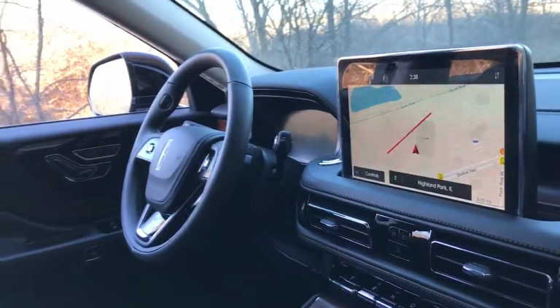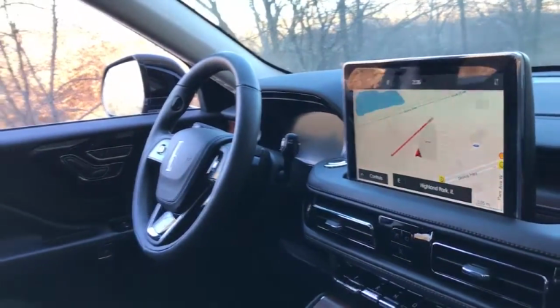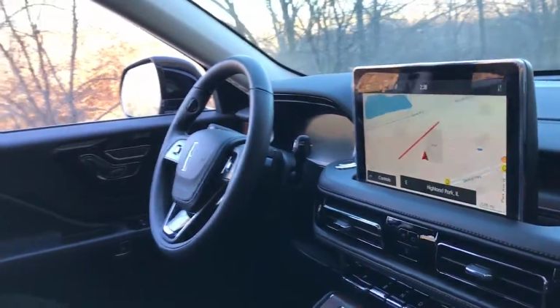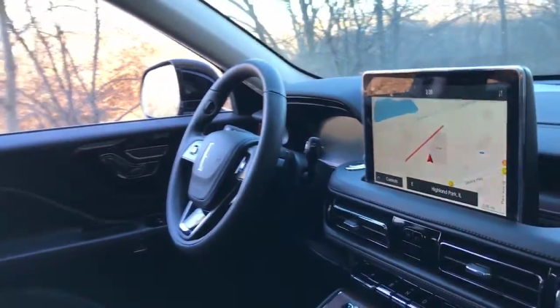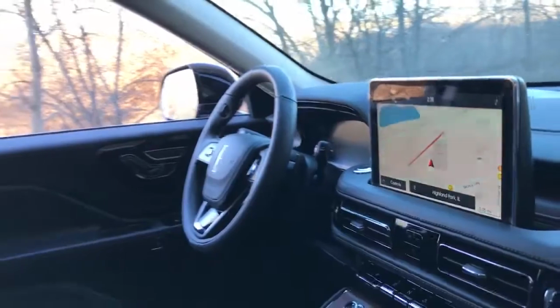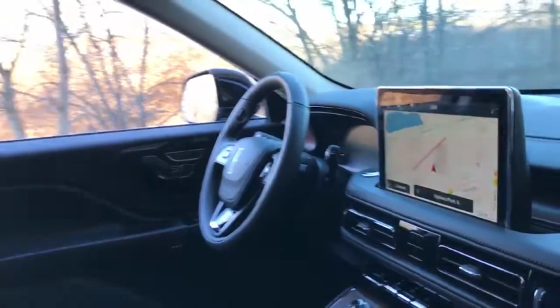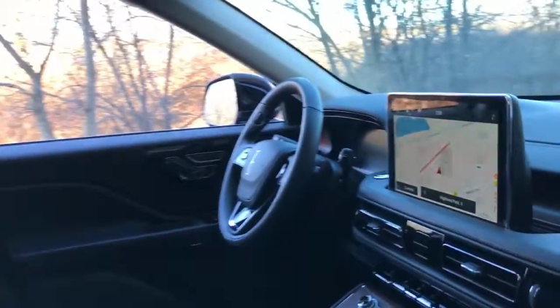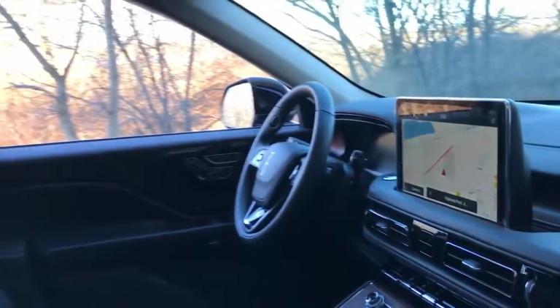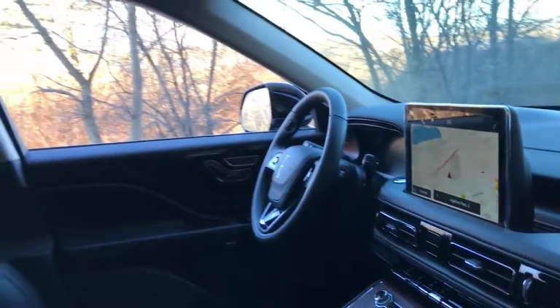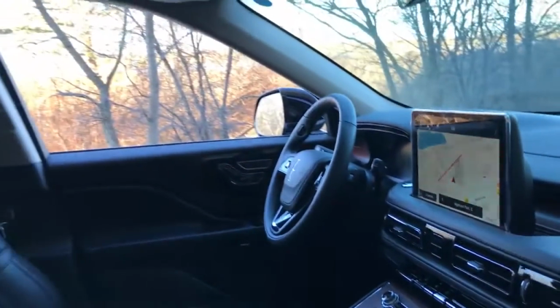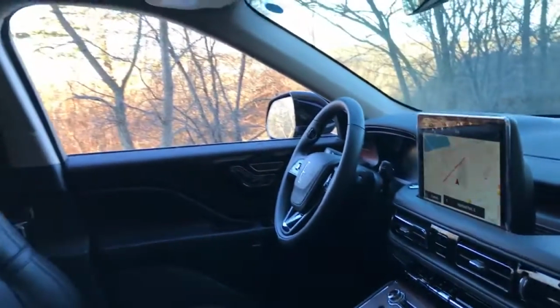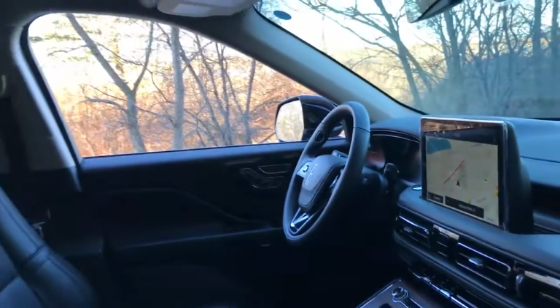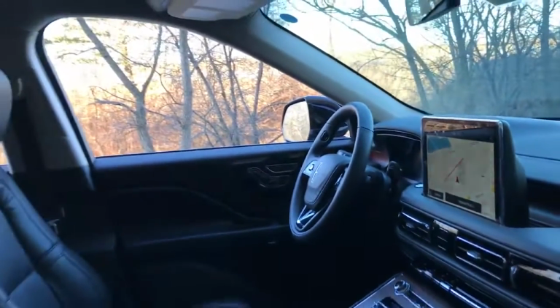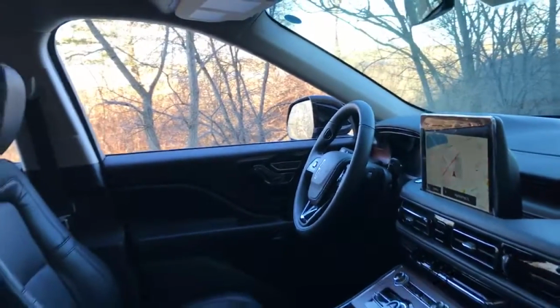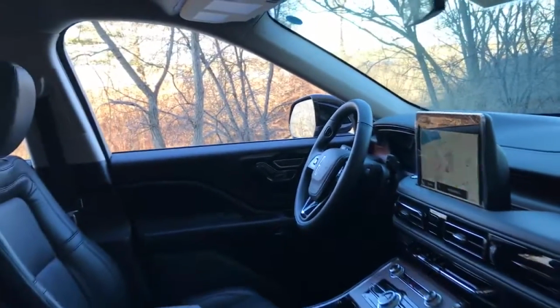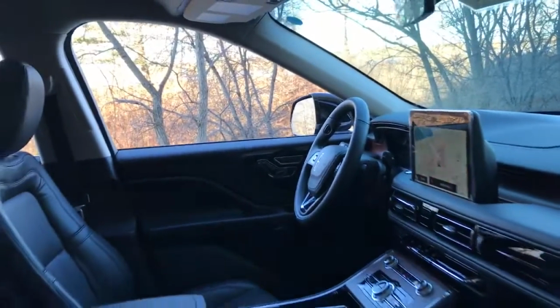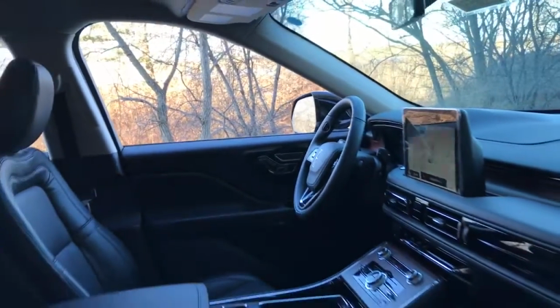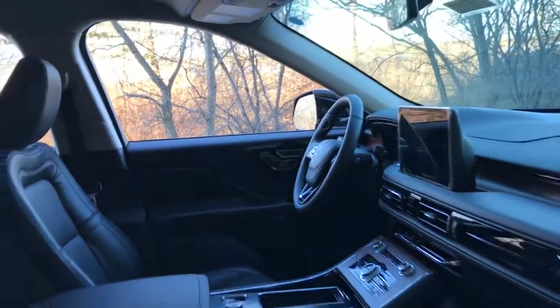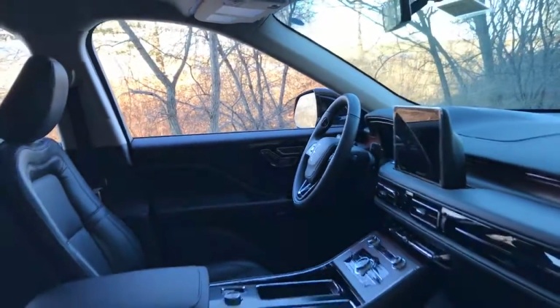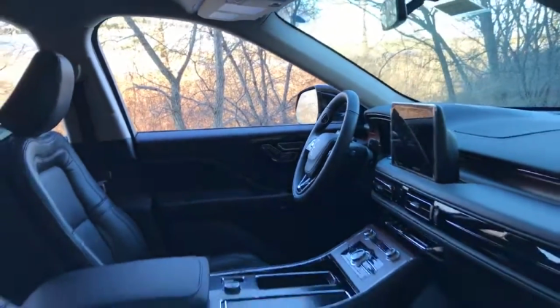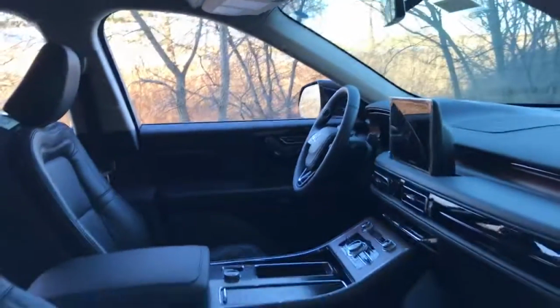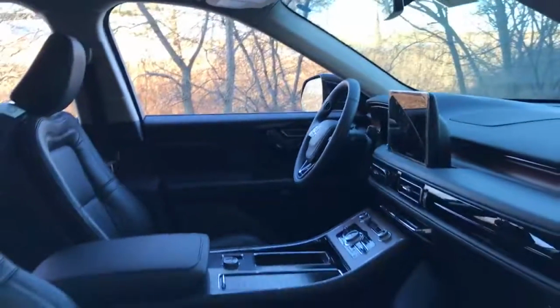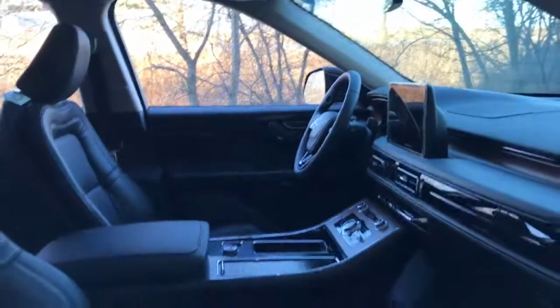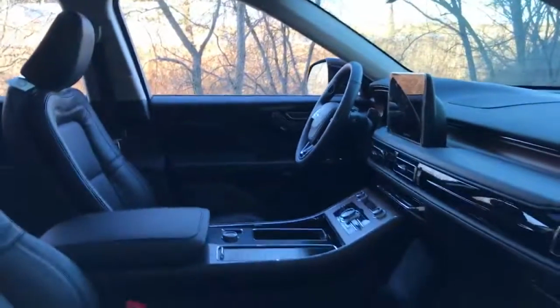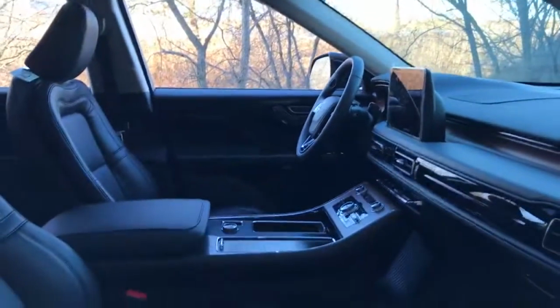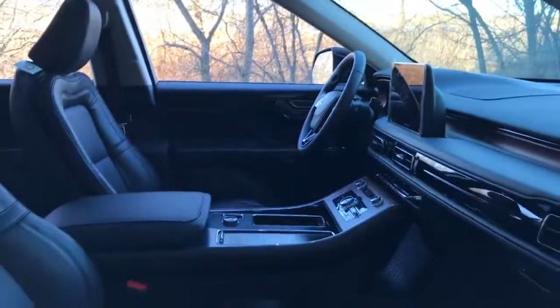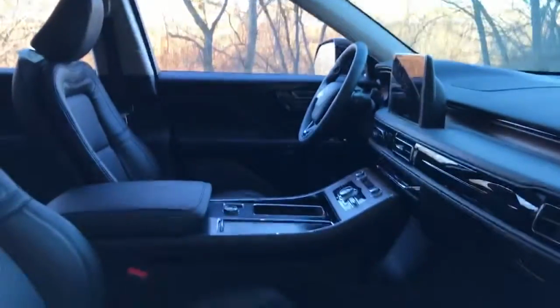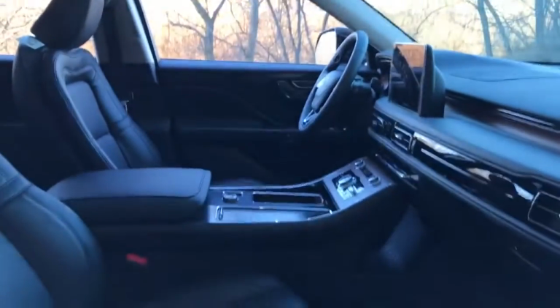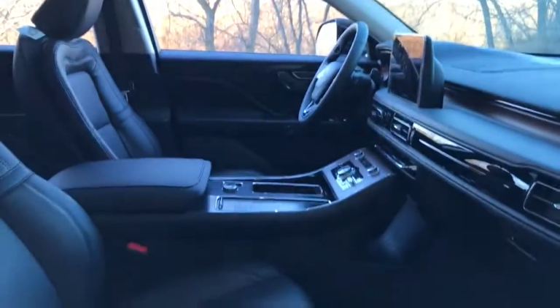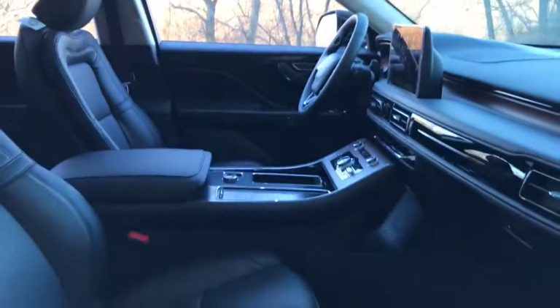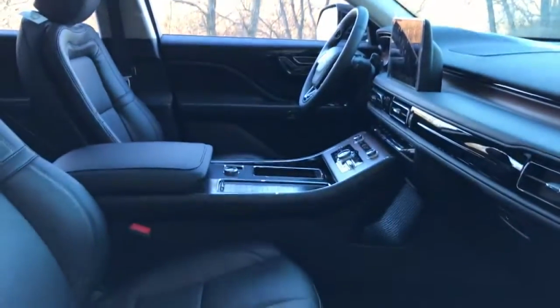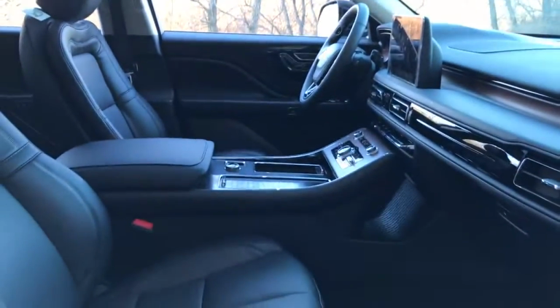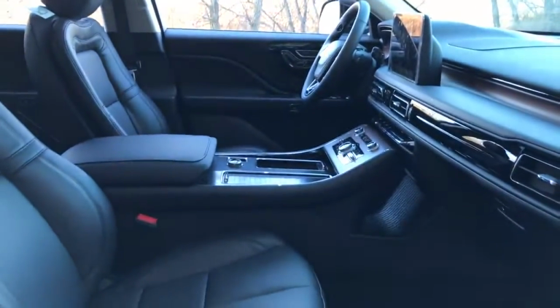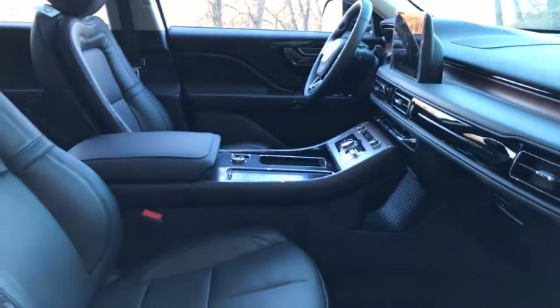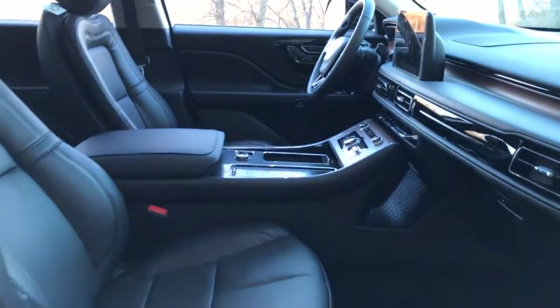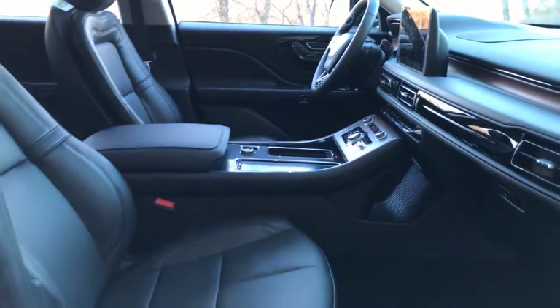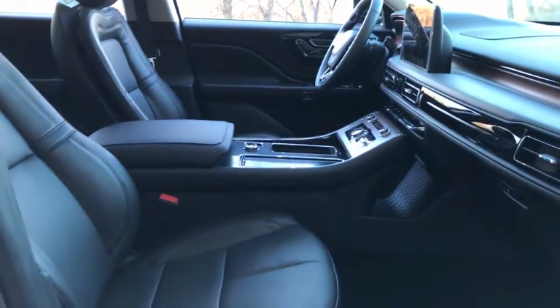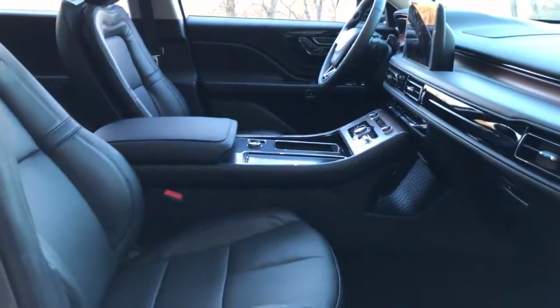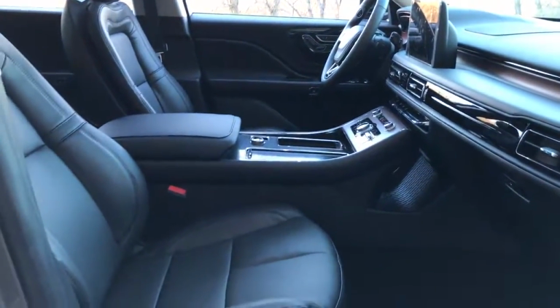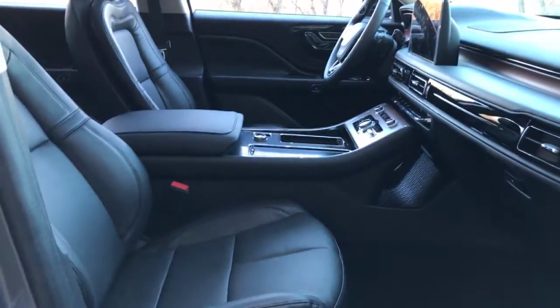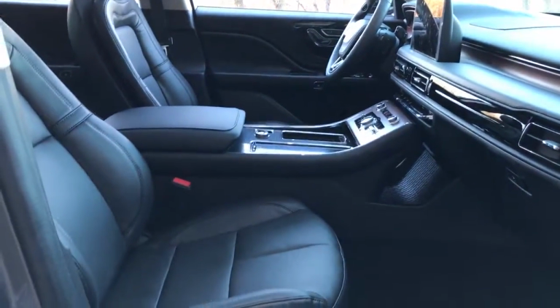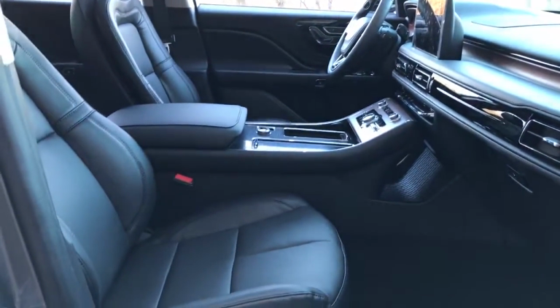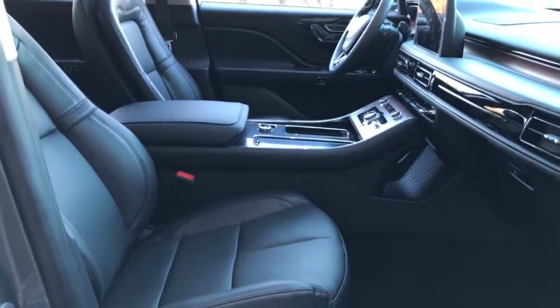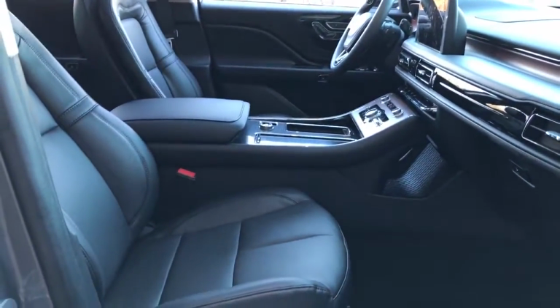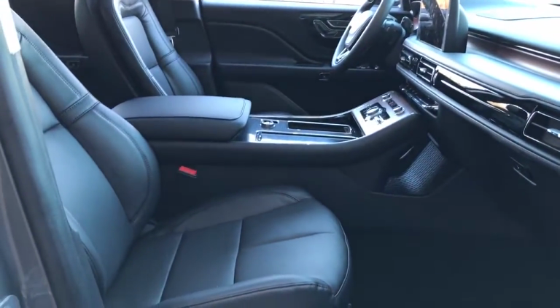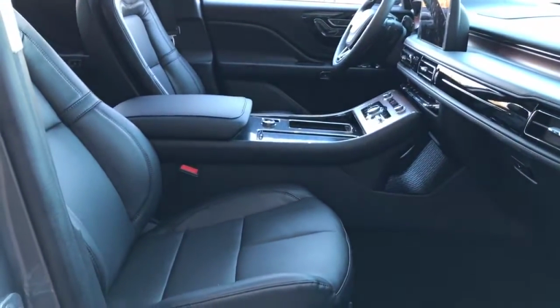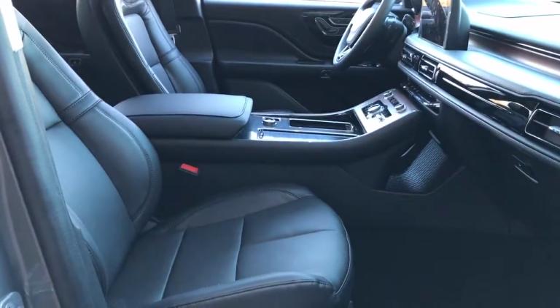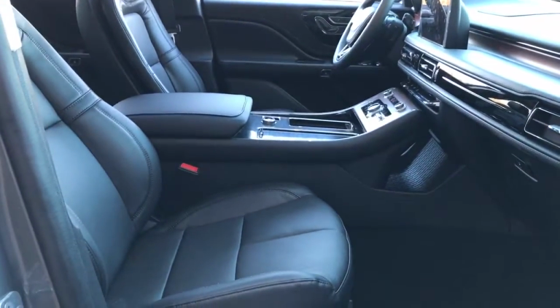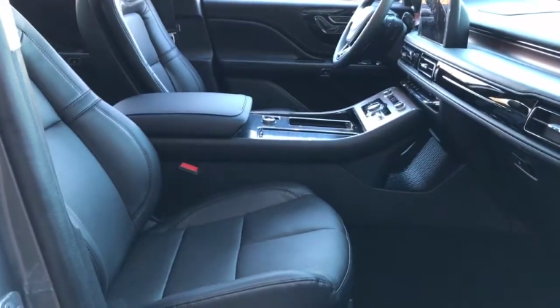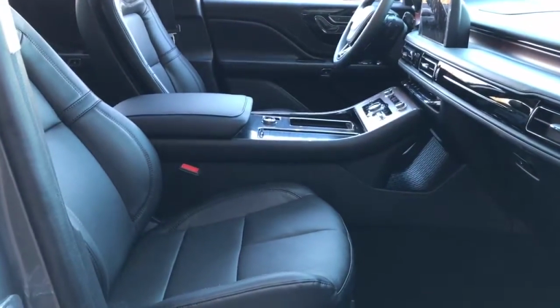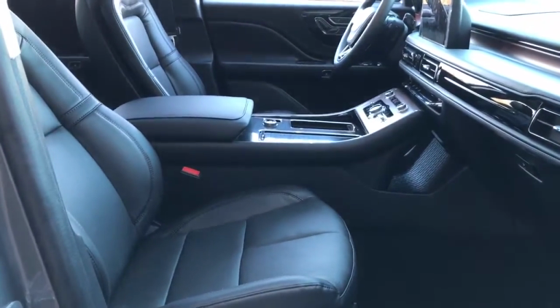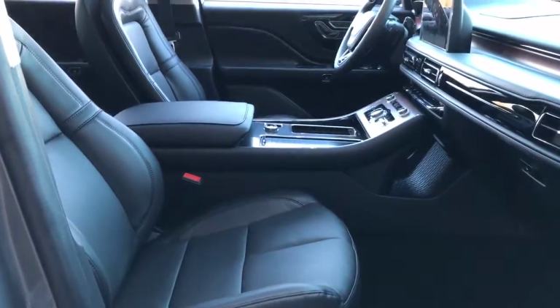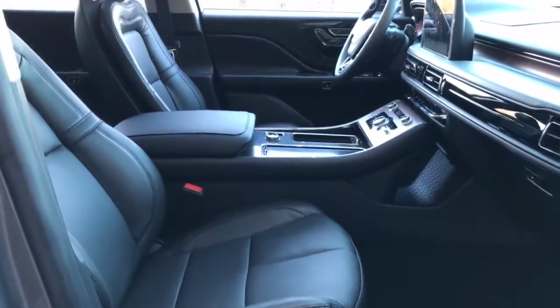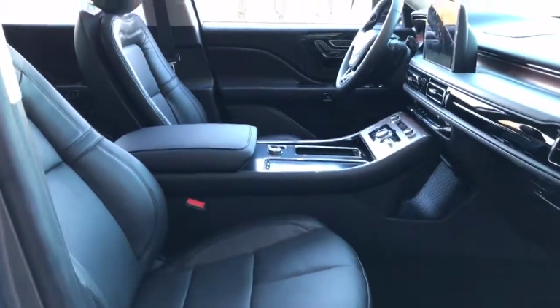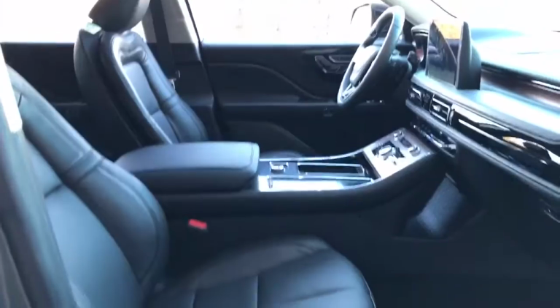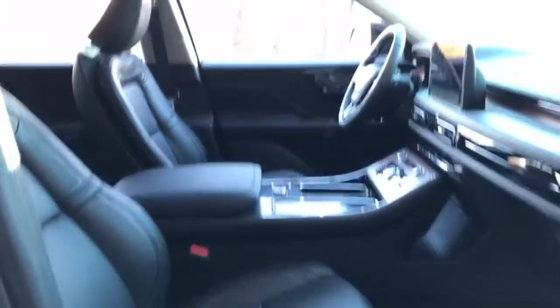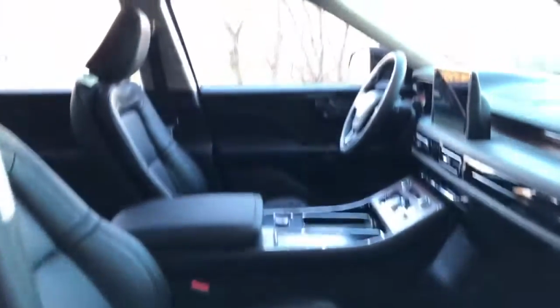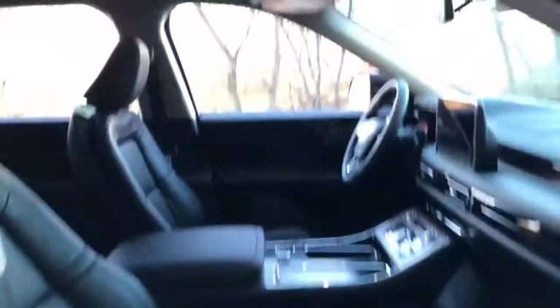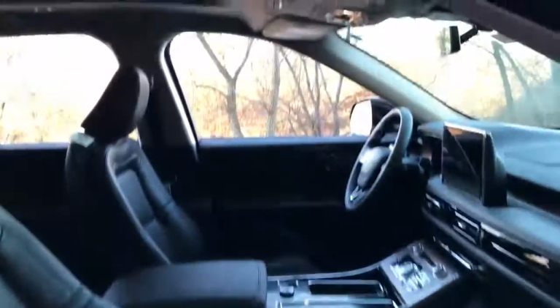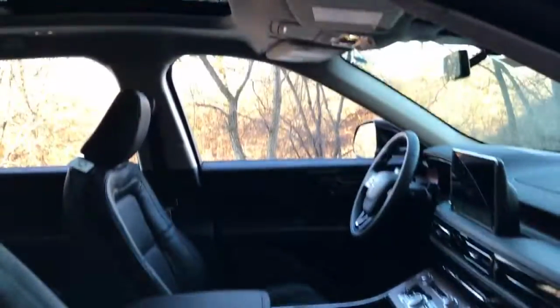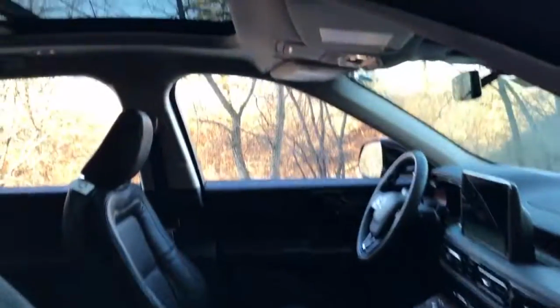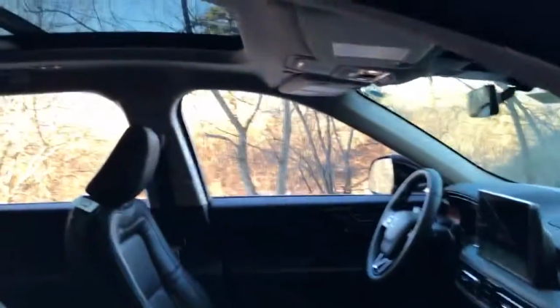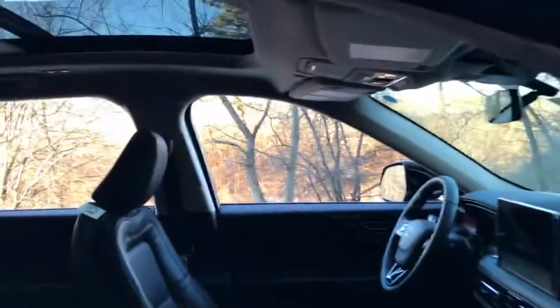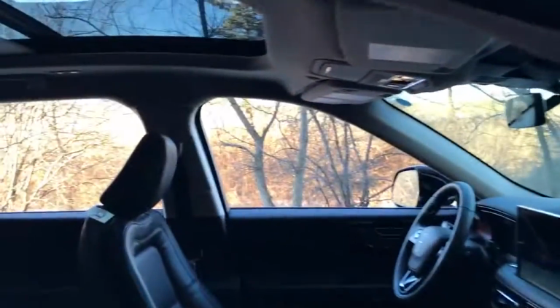Power liftgate, lane-keeping assist, remote engine start, power passenger seat, and keyless start.